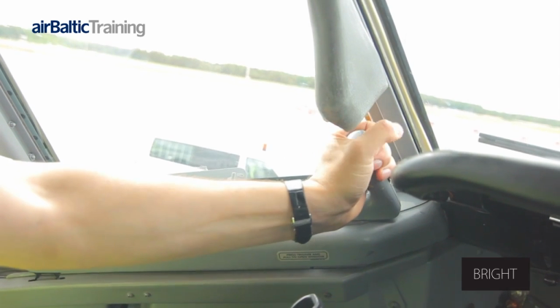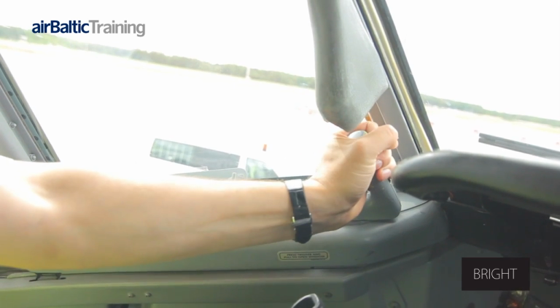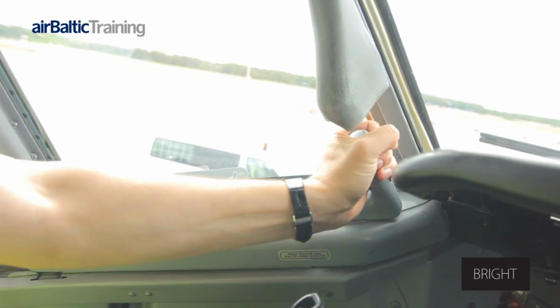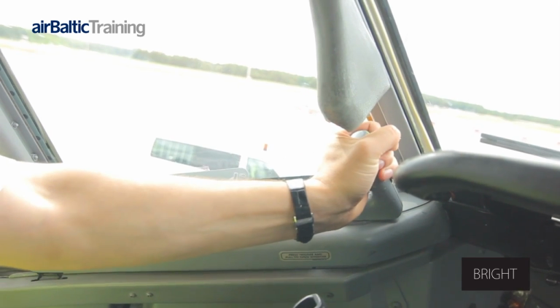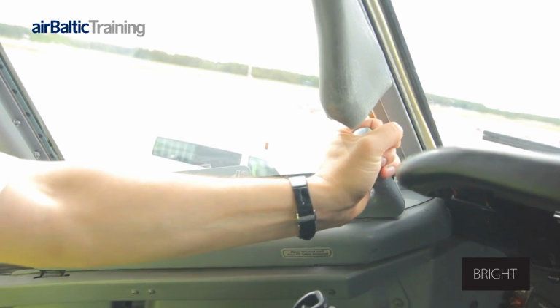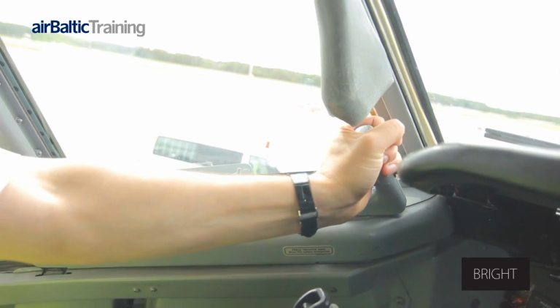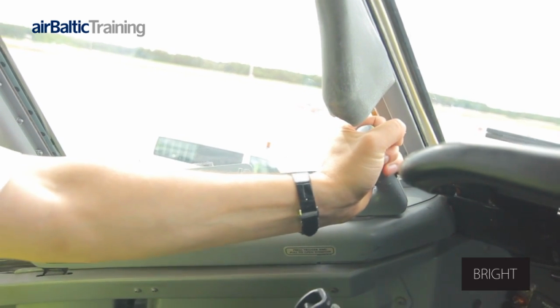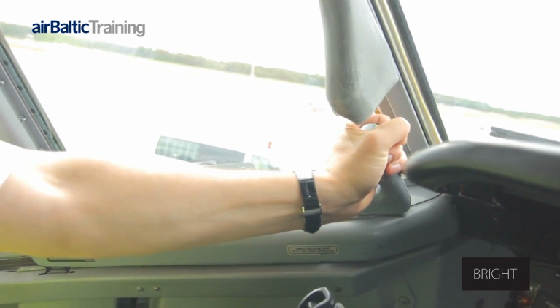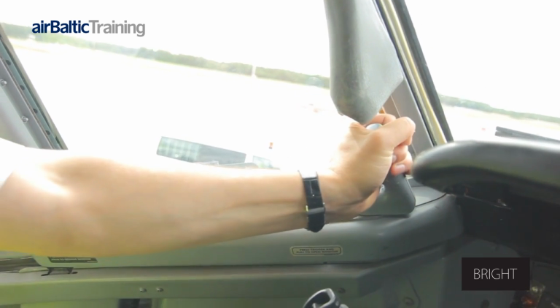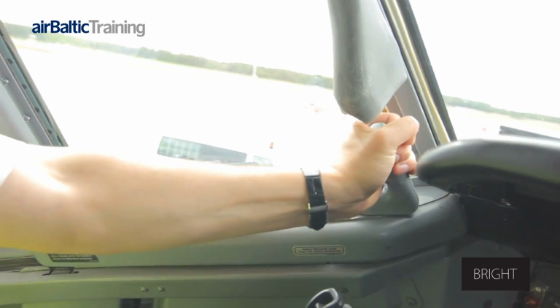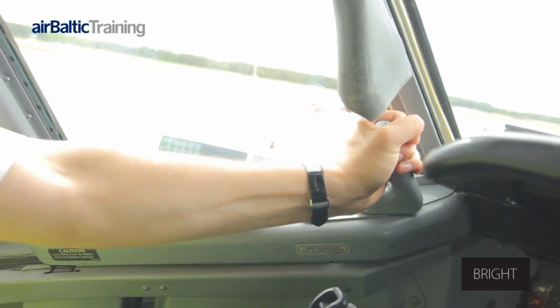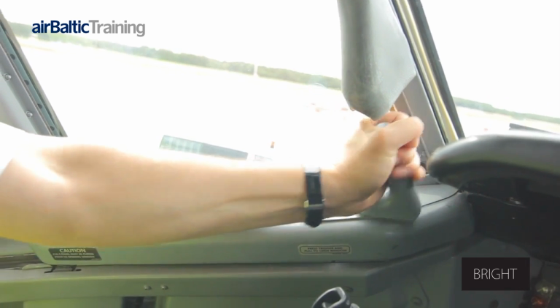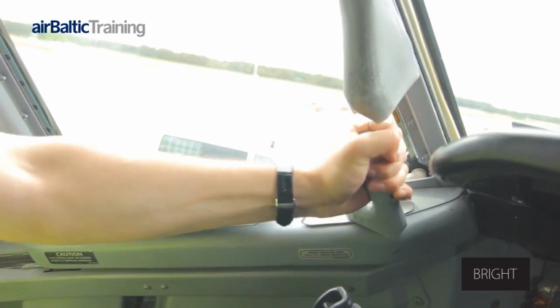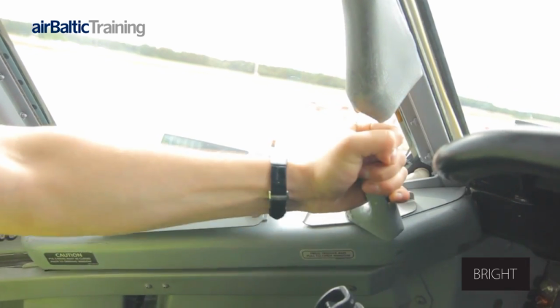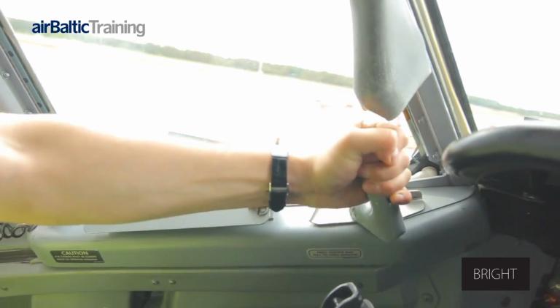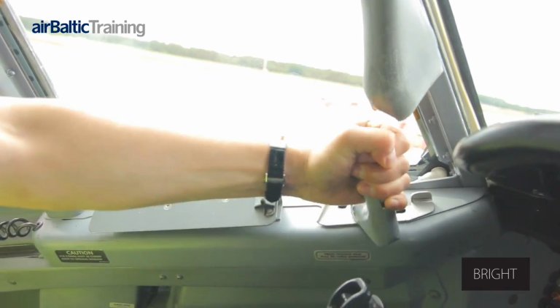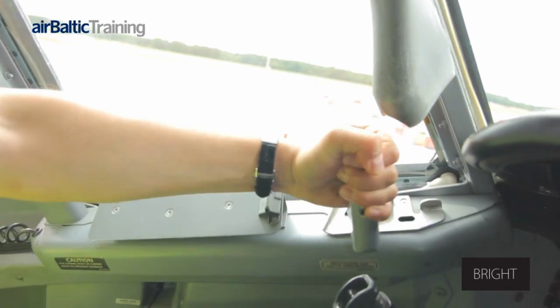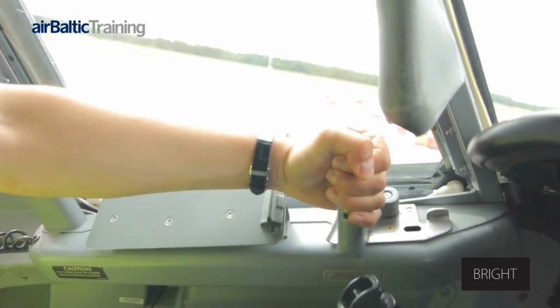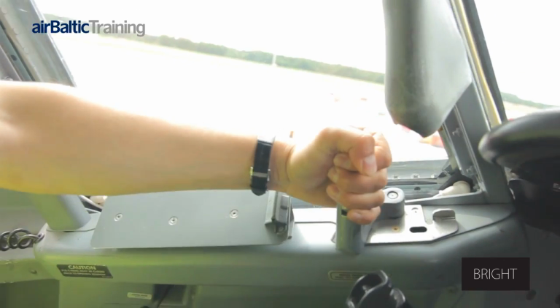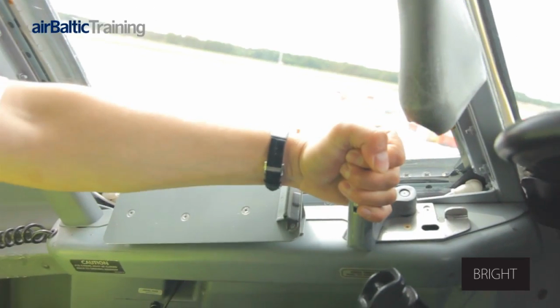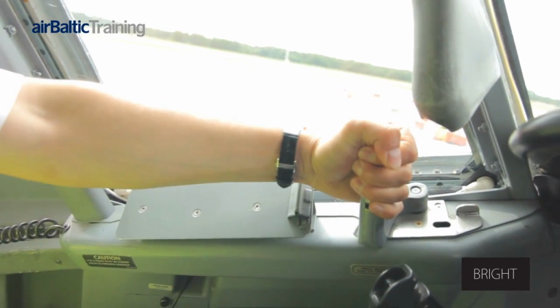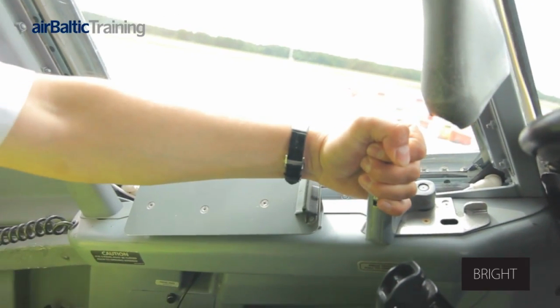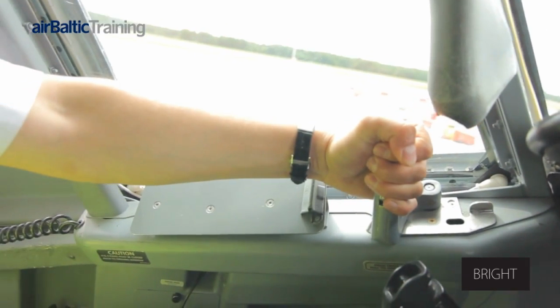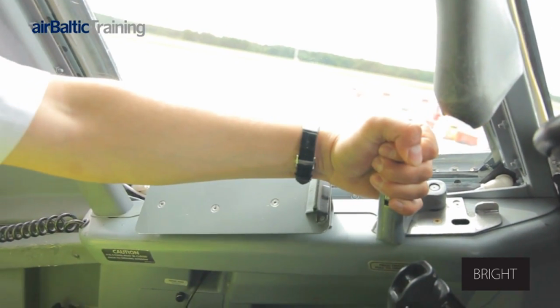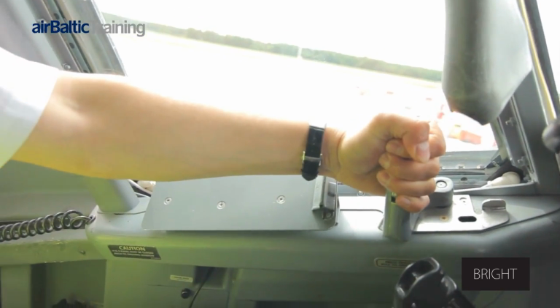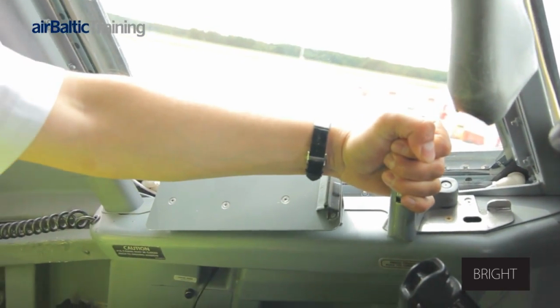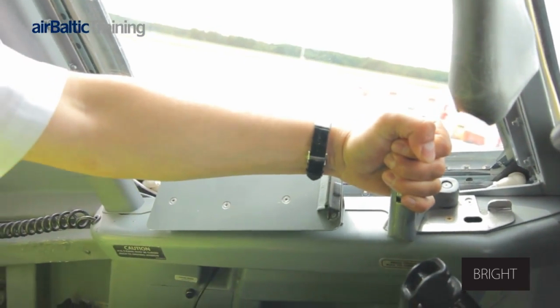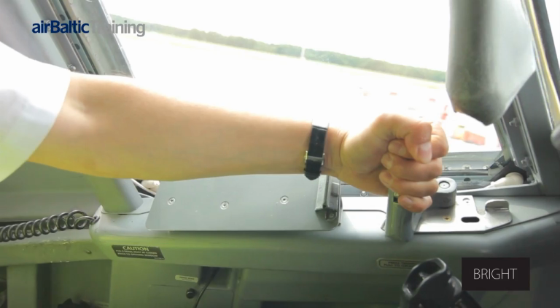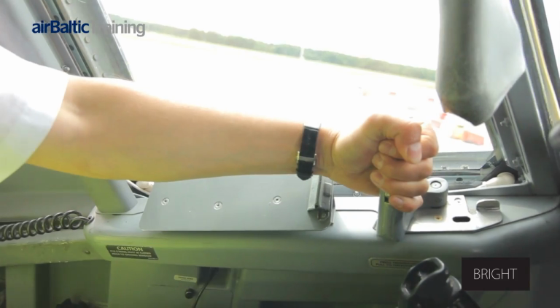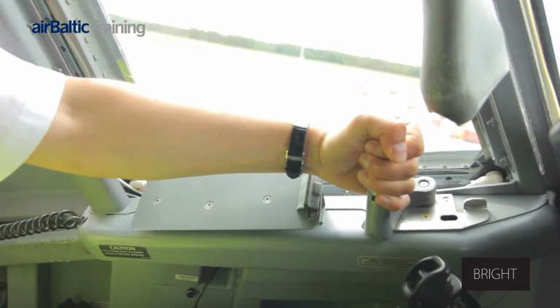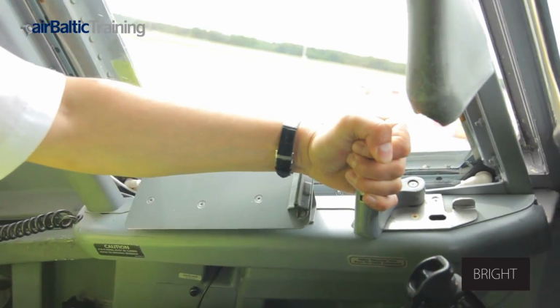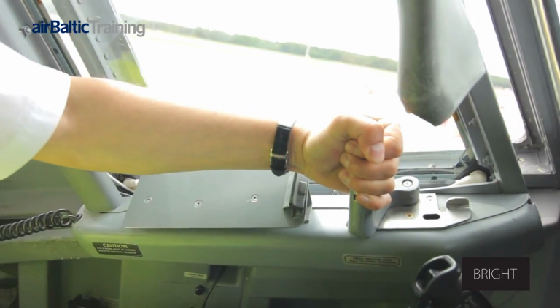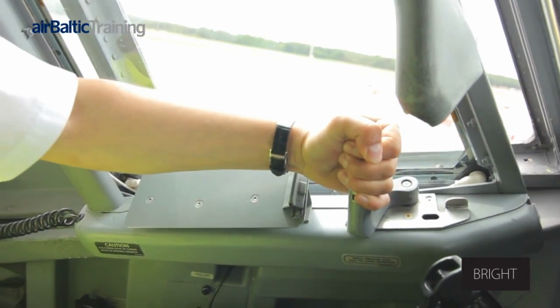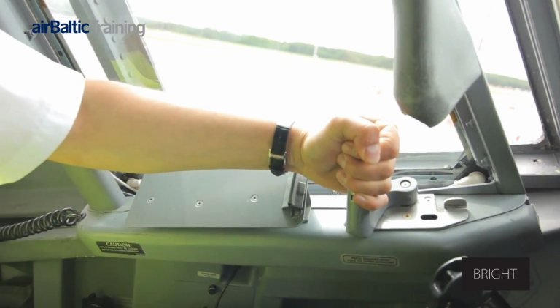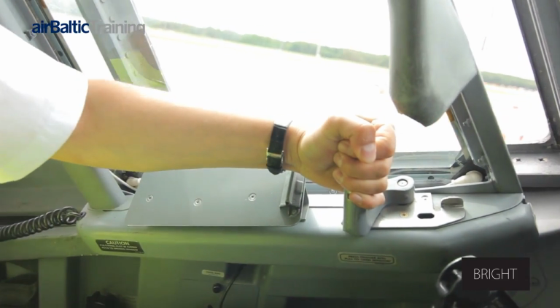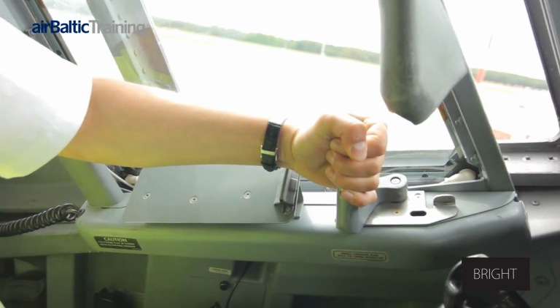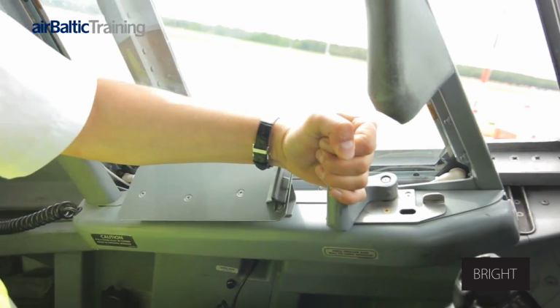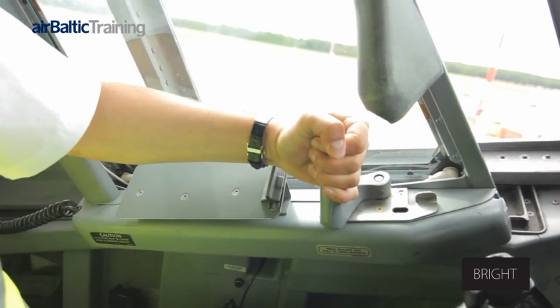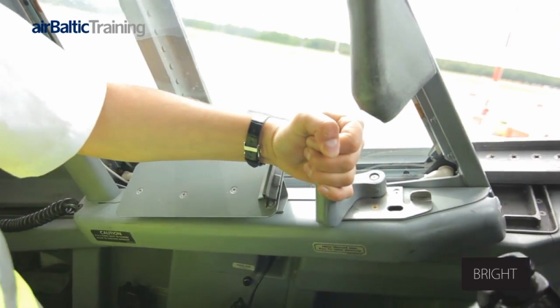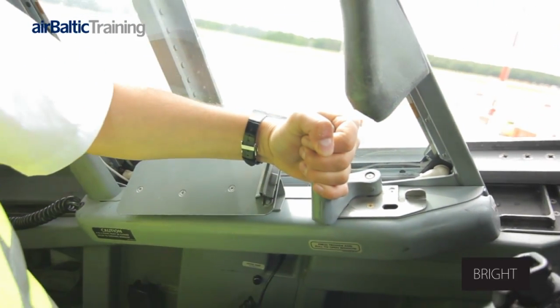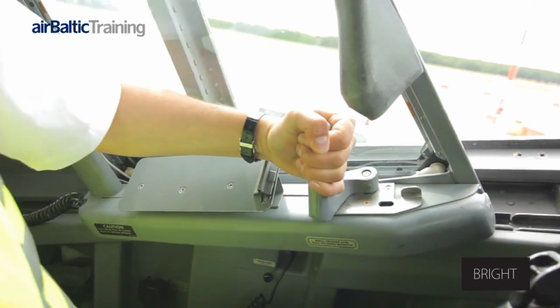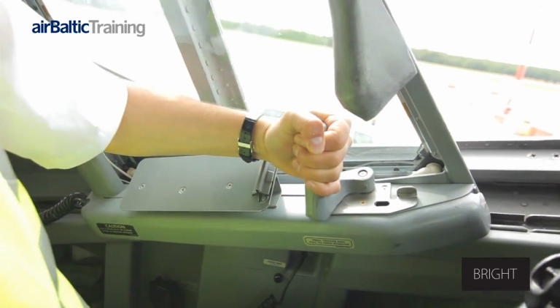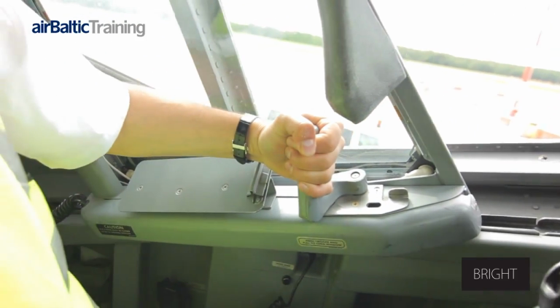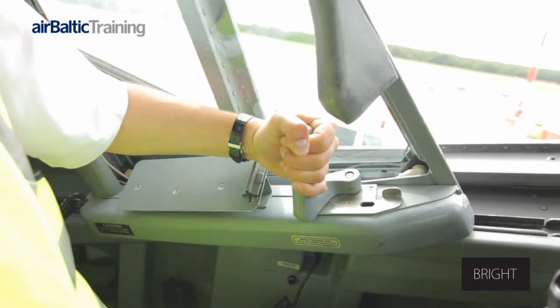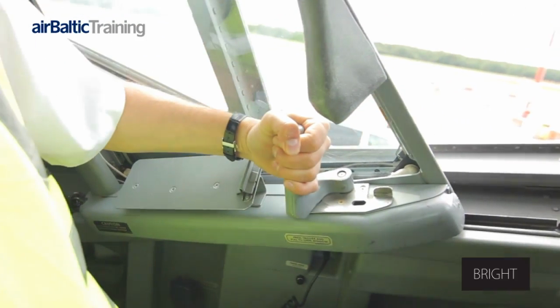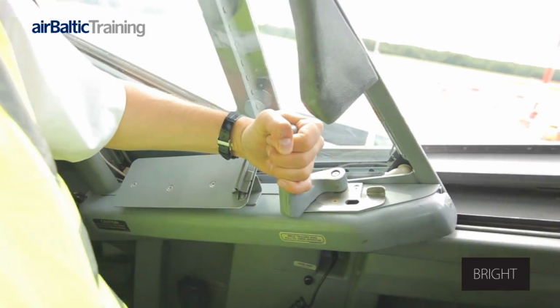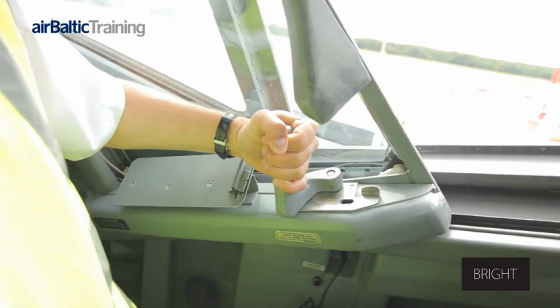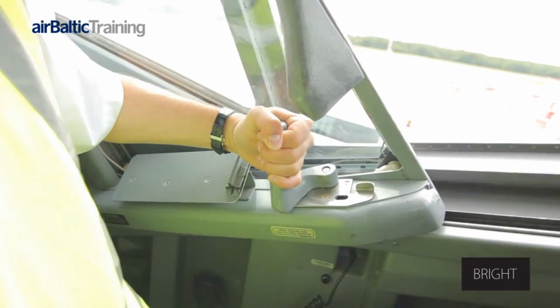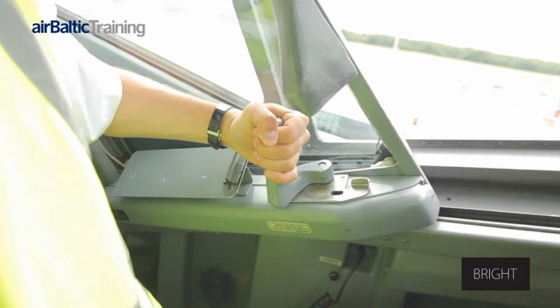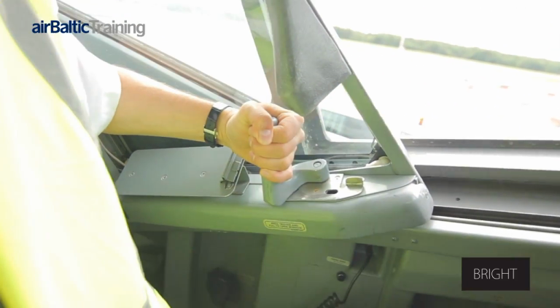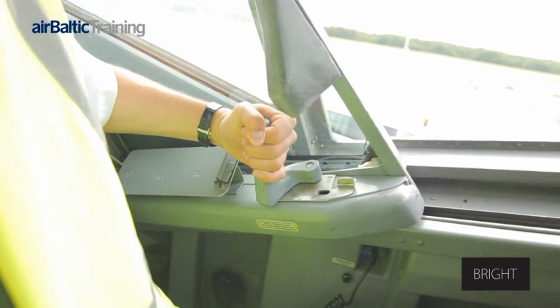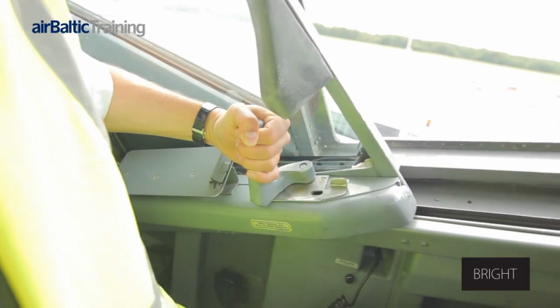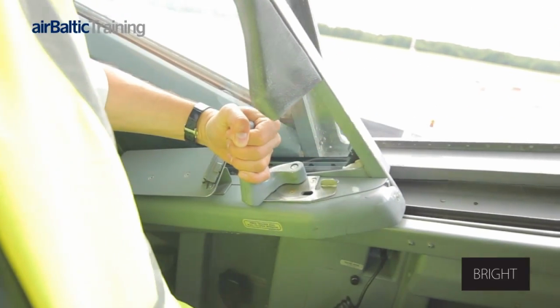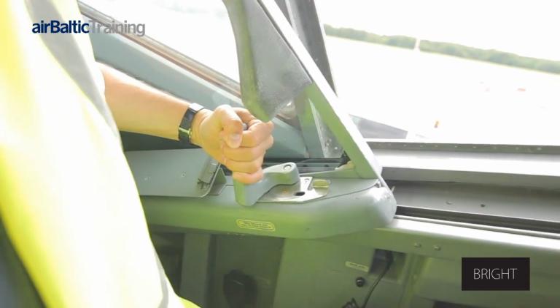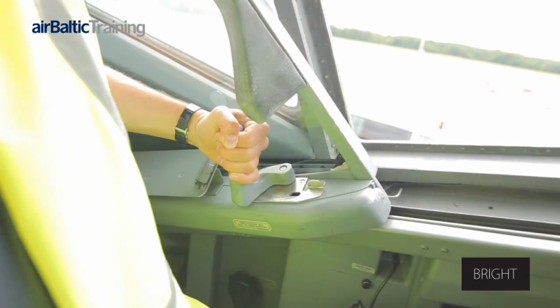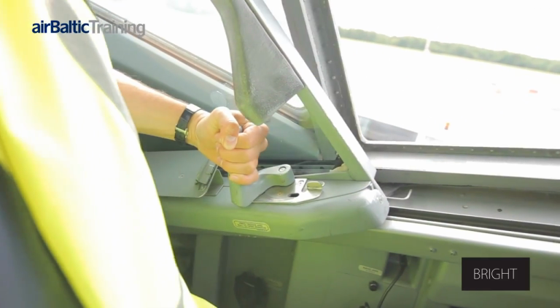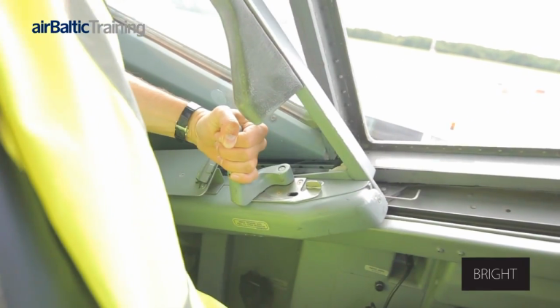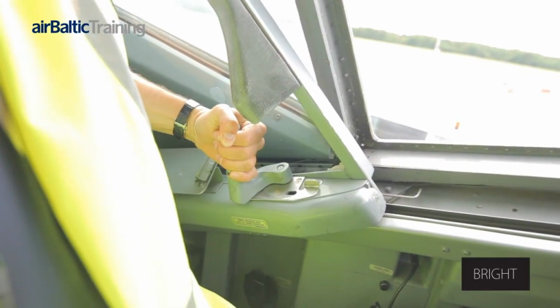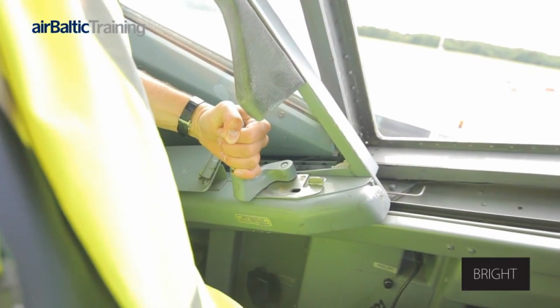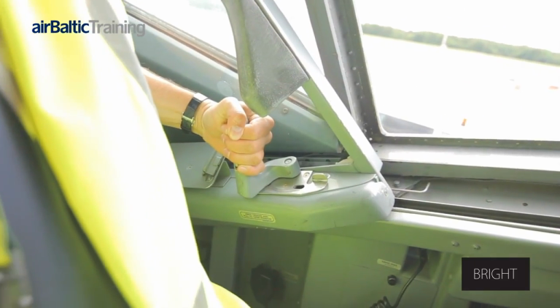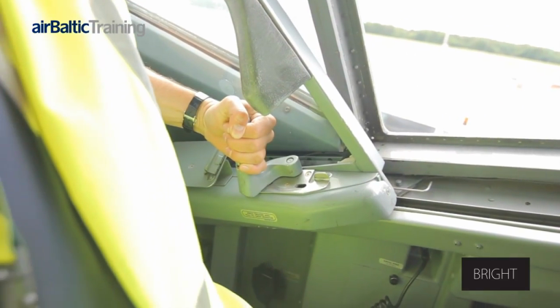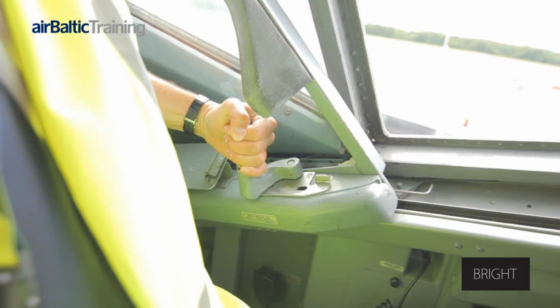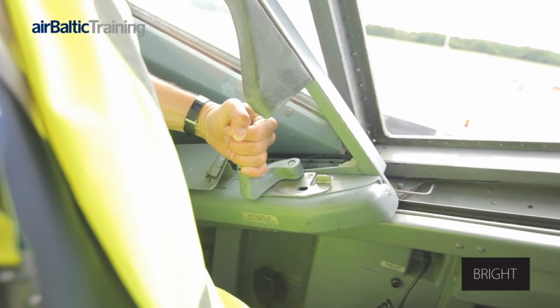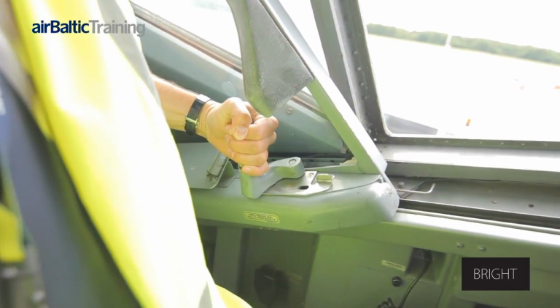The lock release handle is squeezed and the handle rotated inwards. The window is slid aft until it locks.